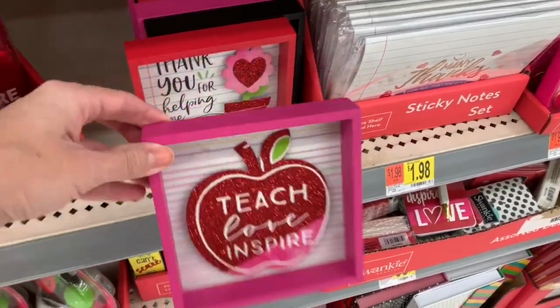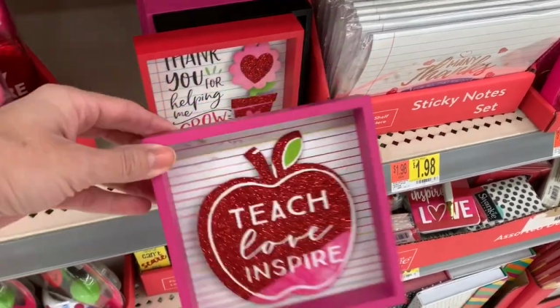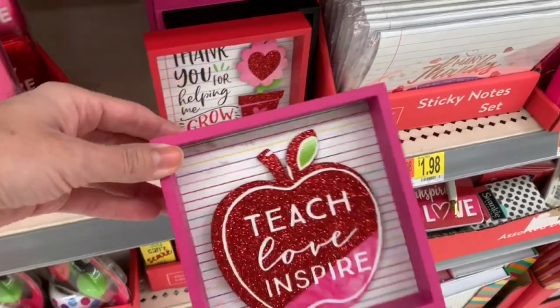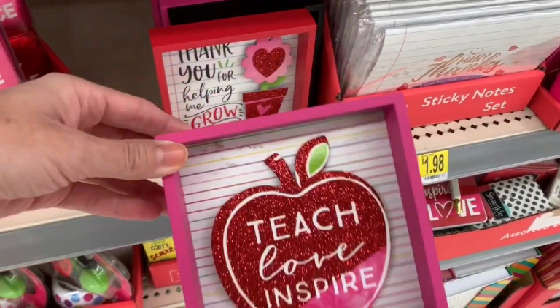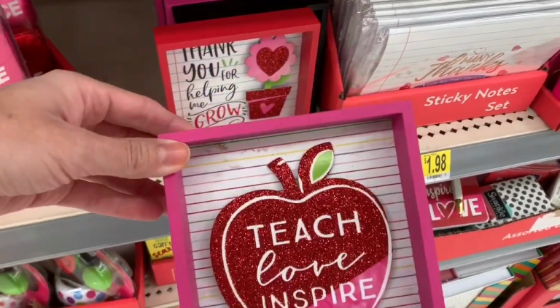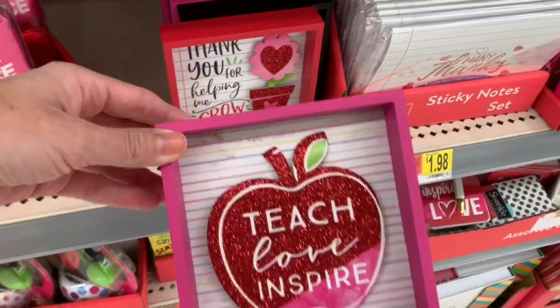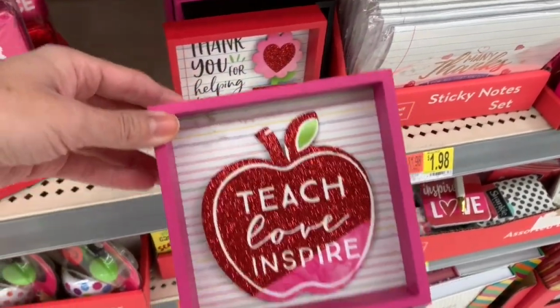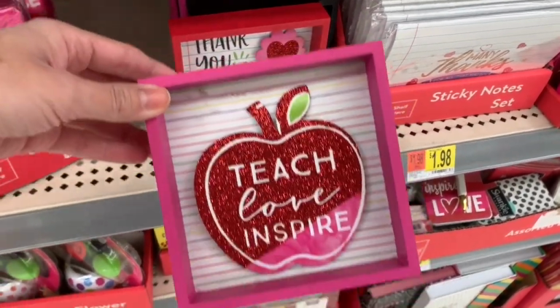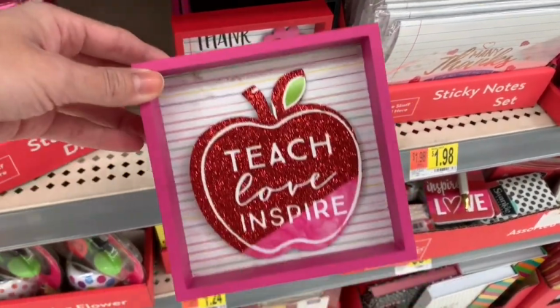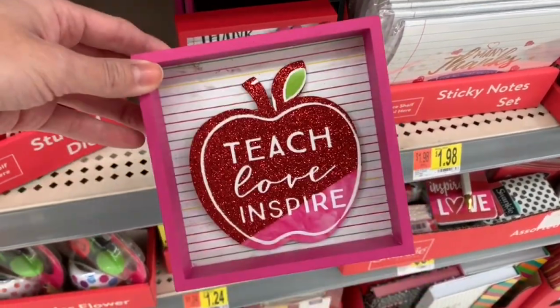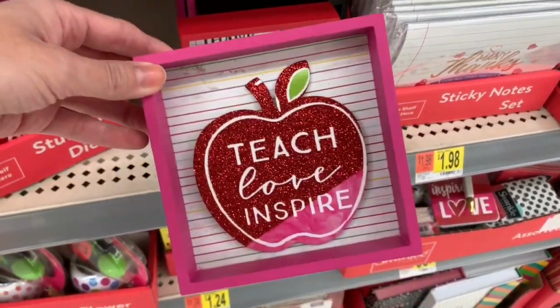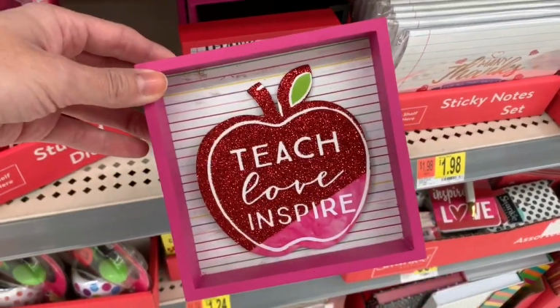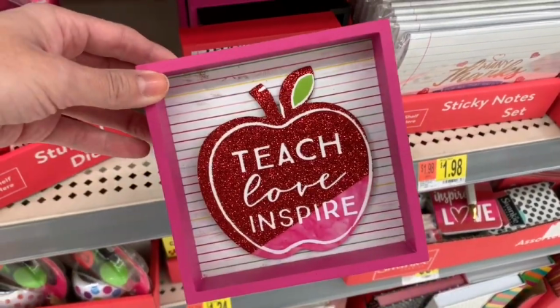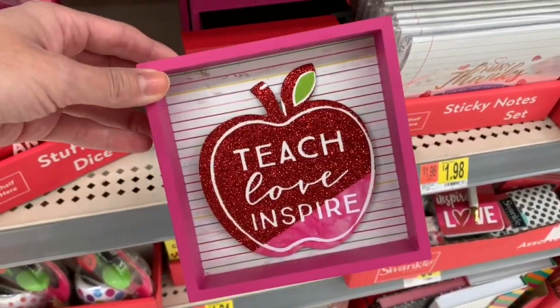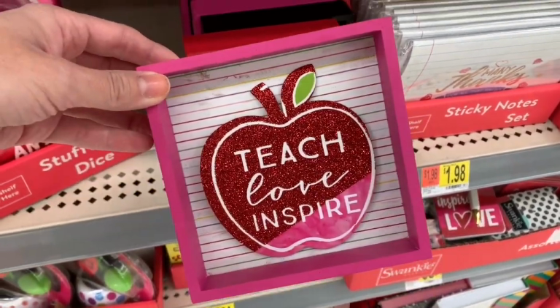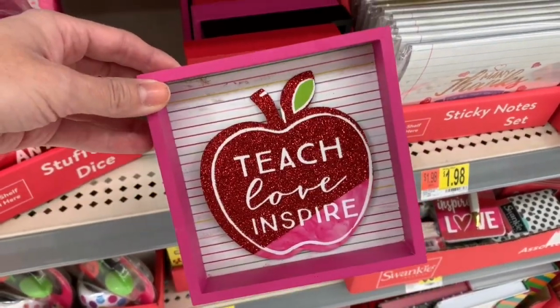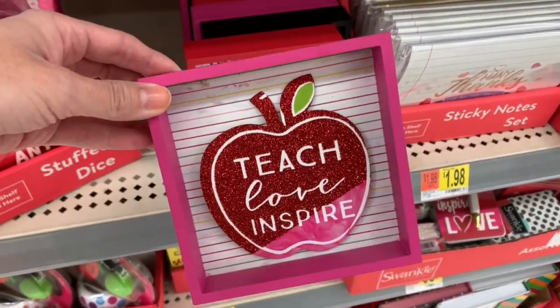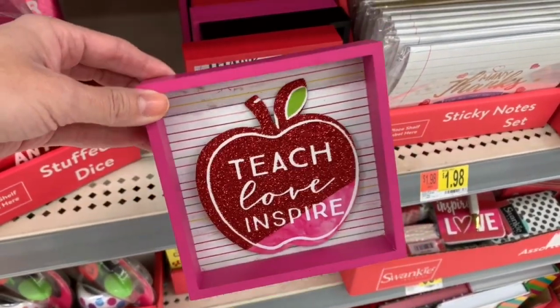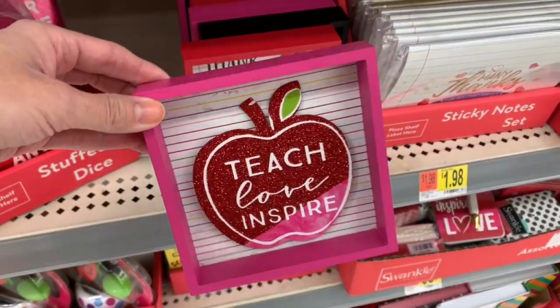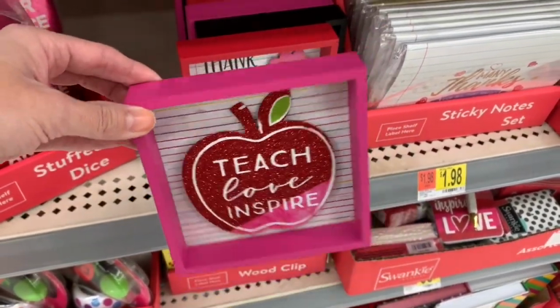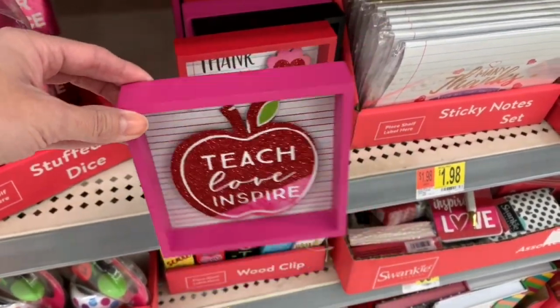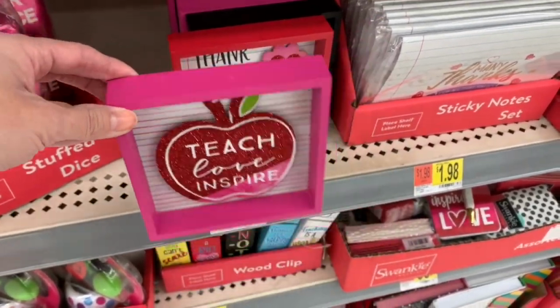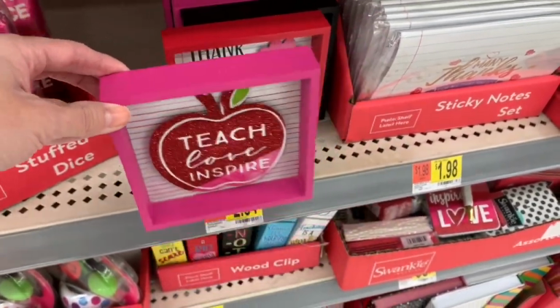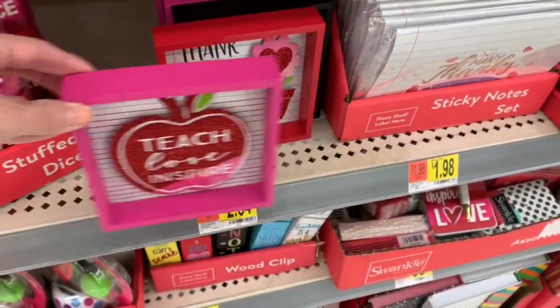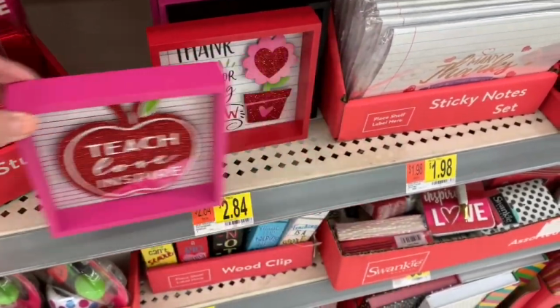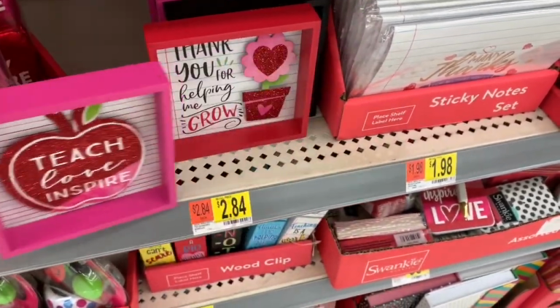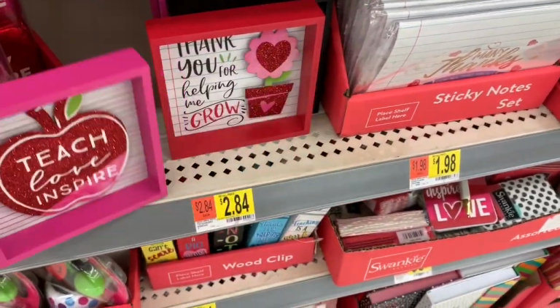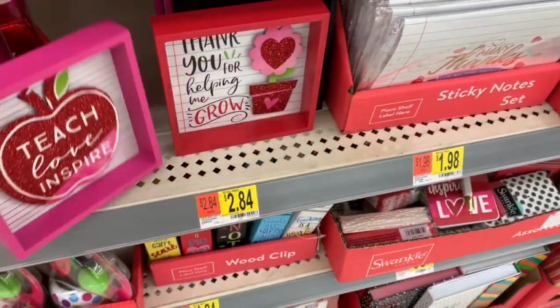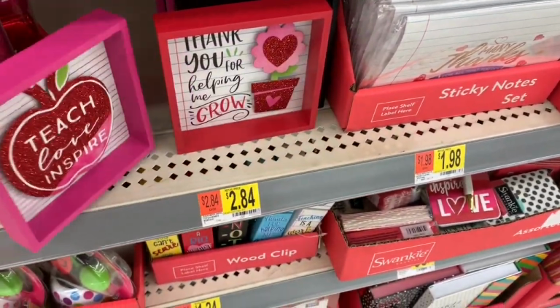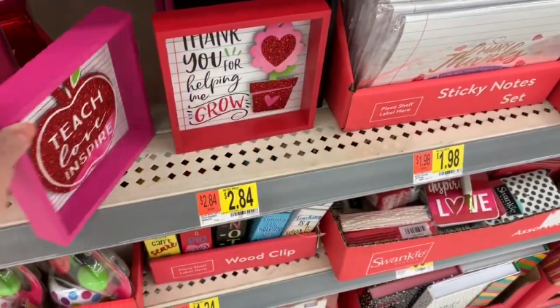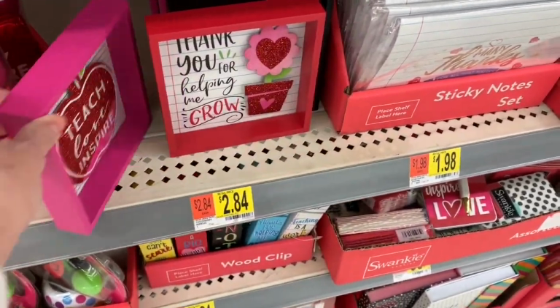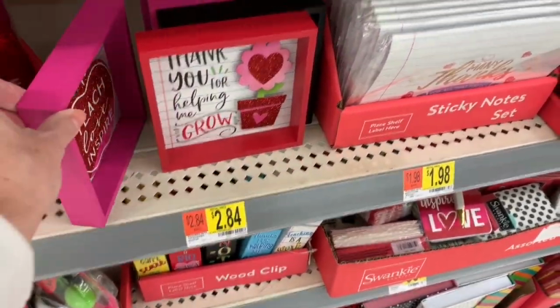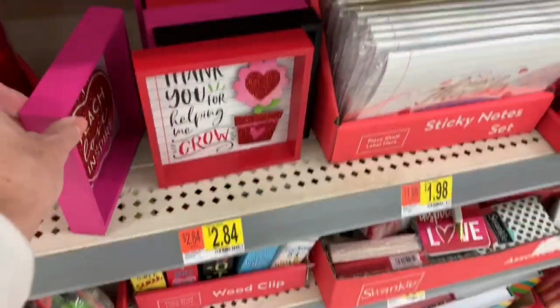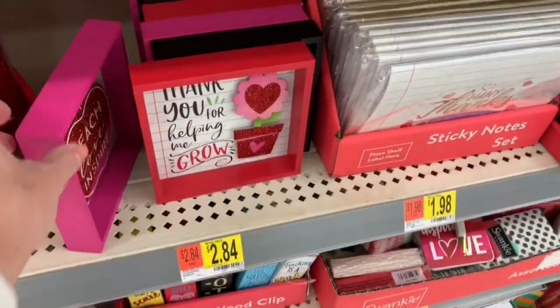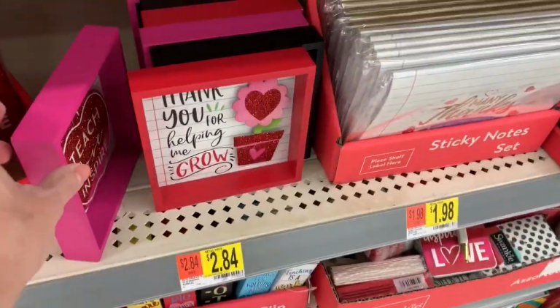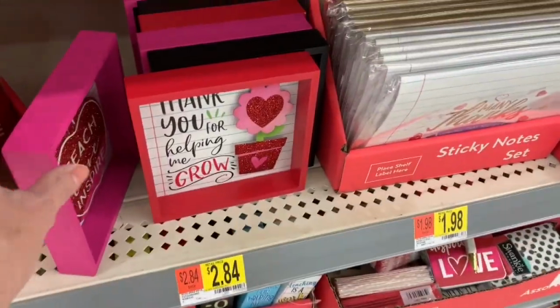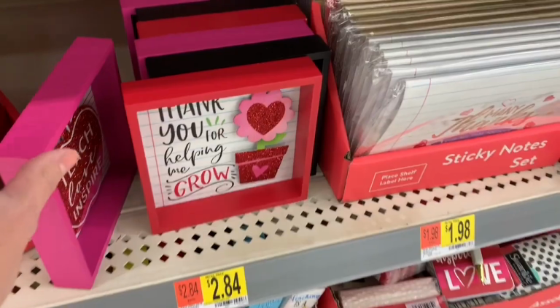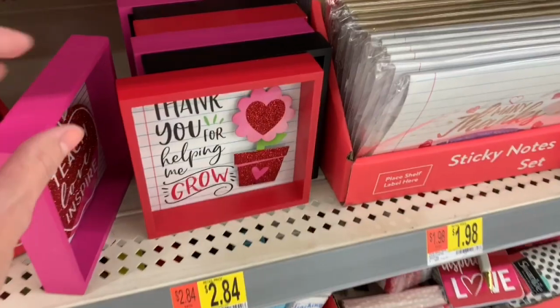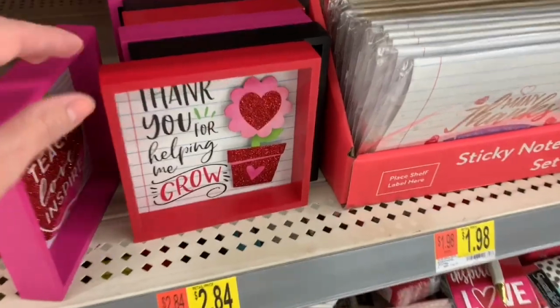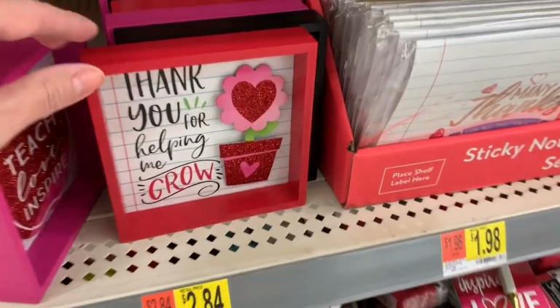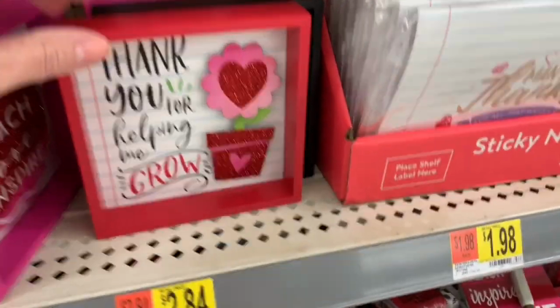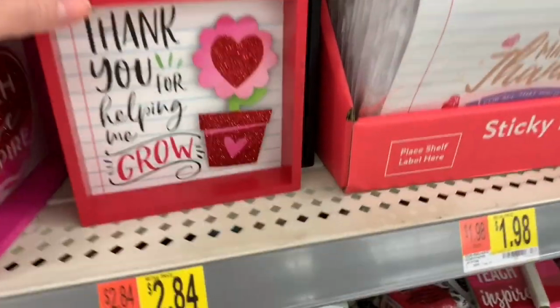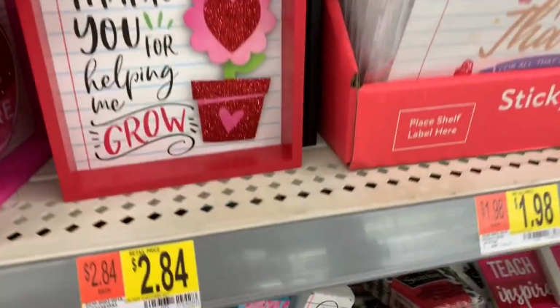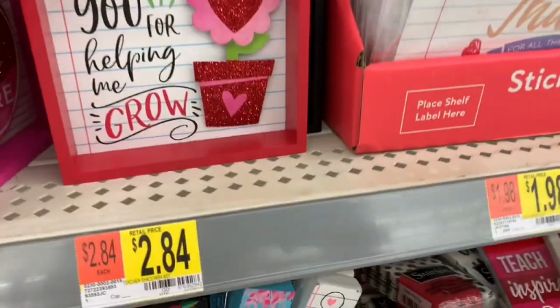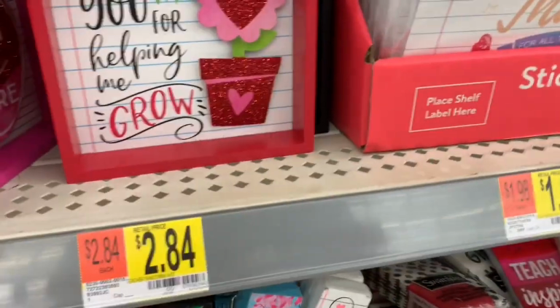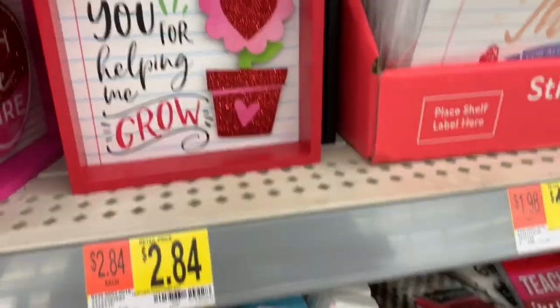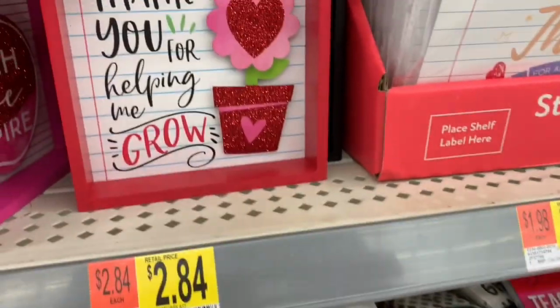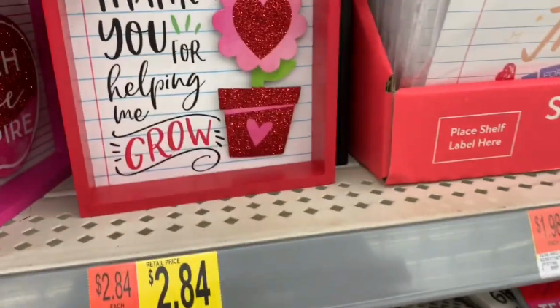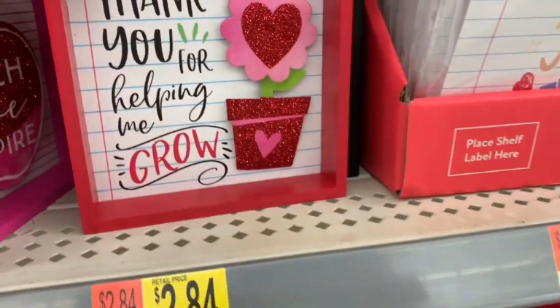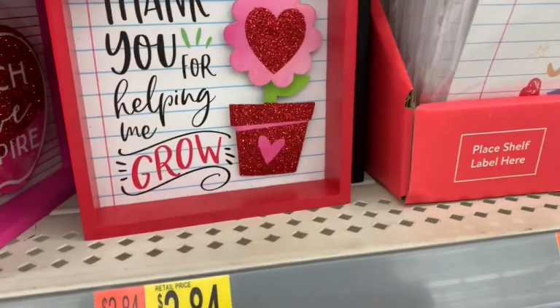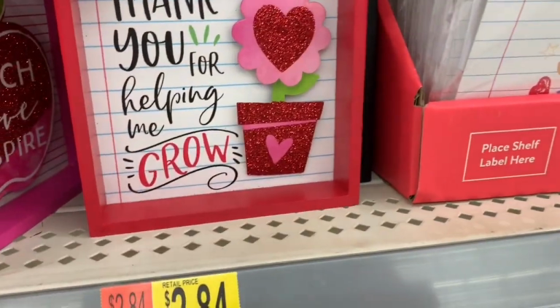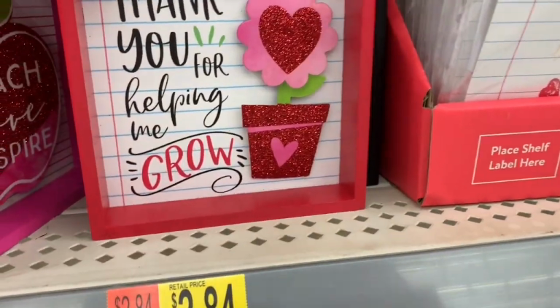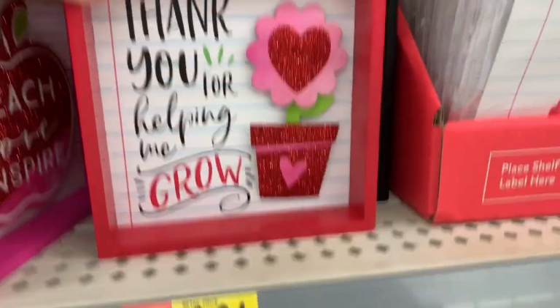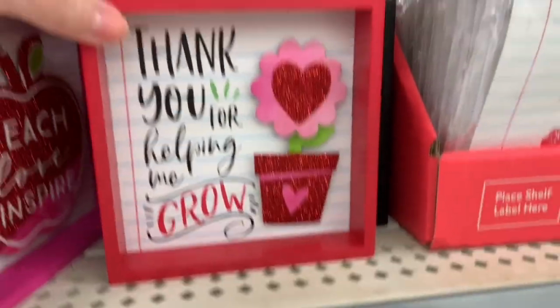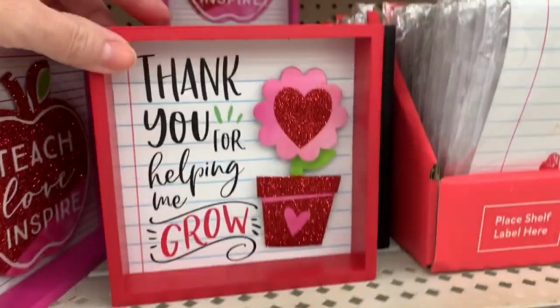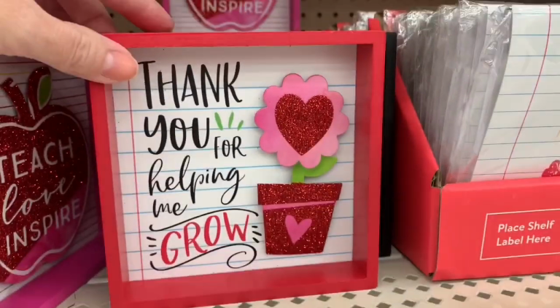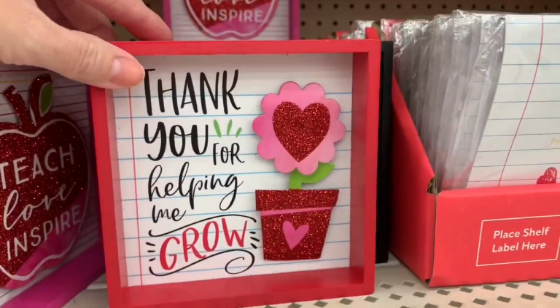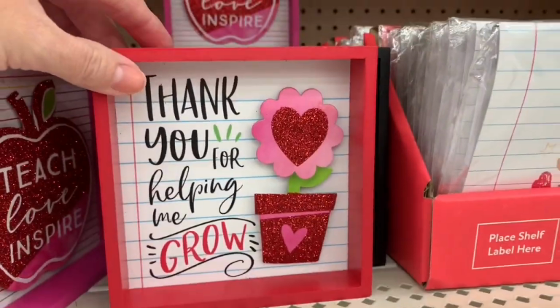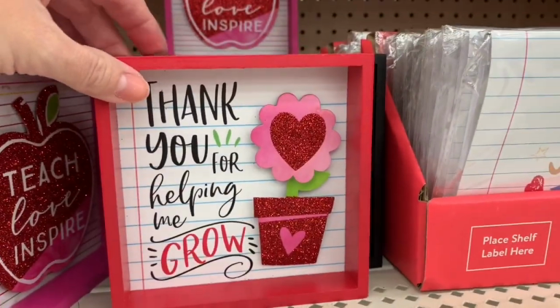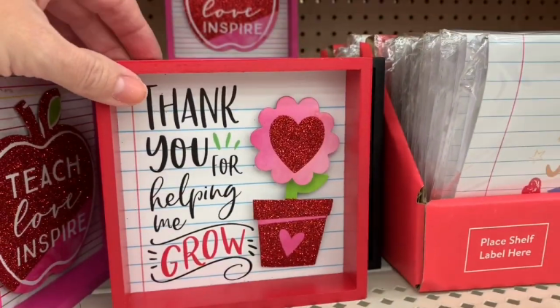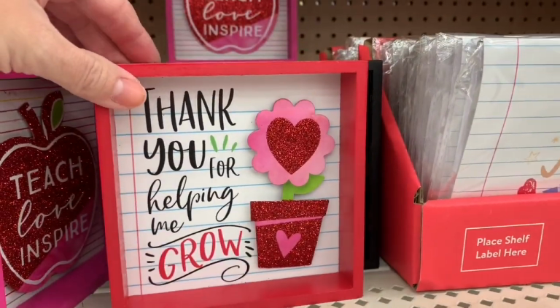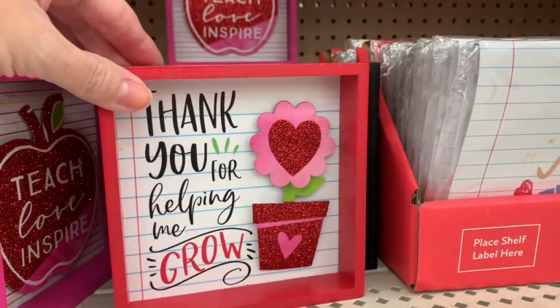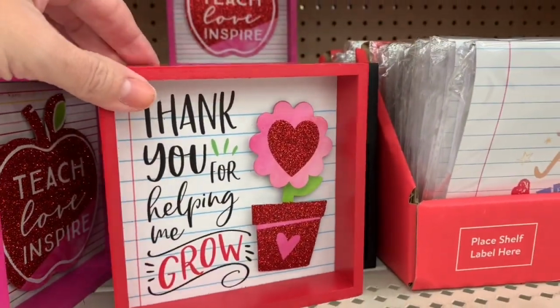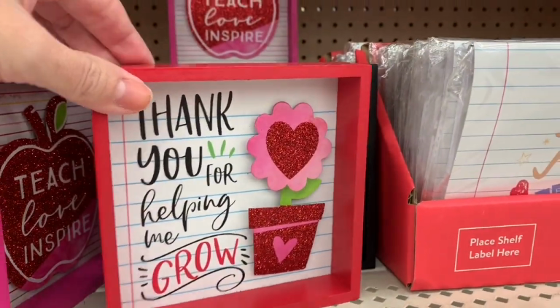And then I found the teacher signs - you know I'm a sucker for all the teacher stuff.